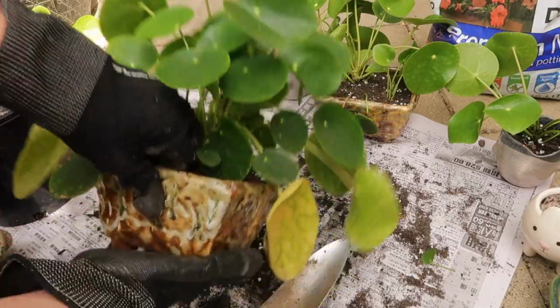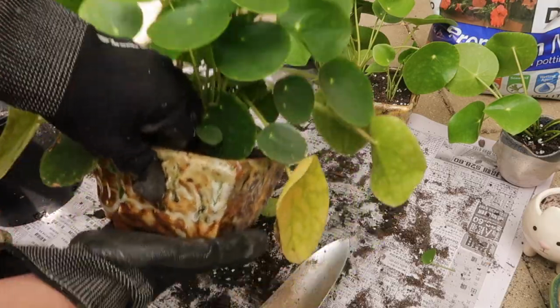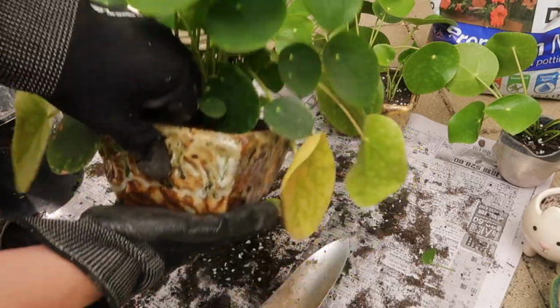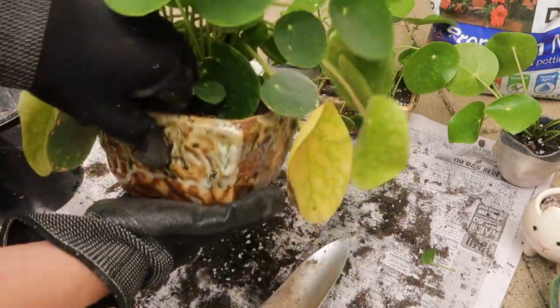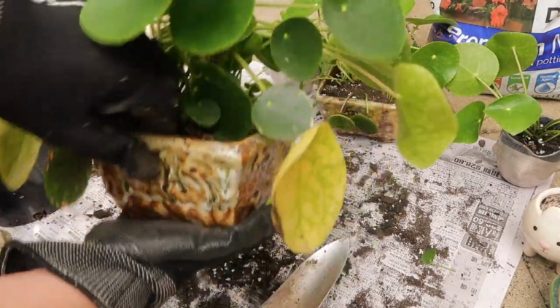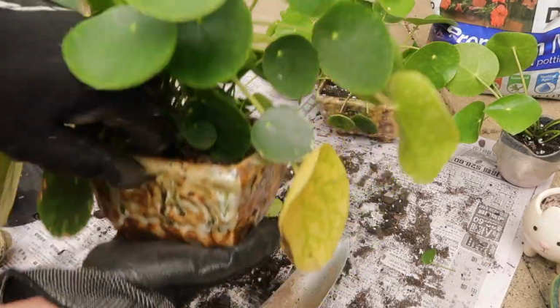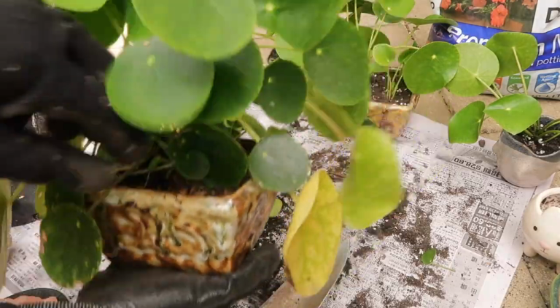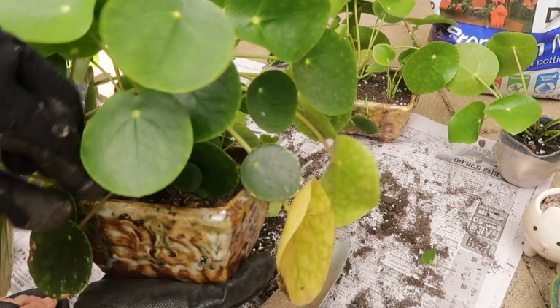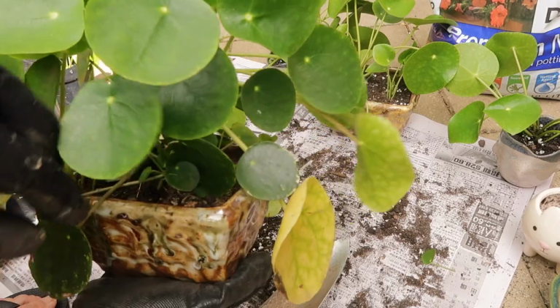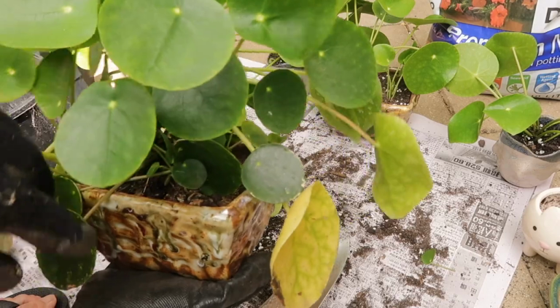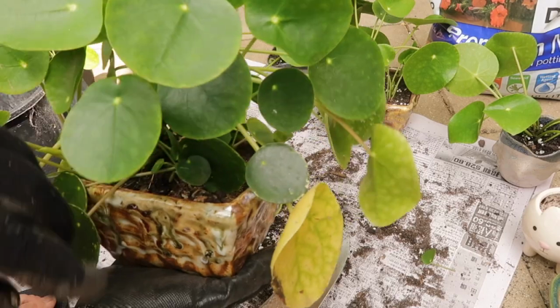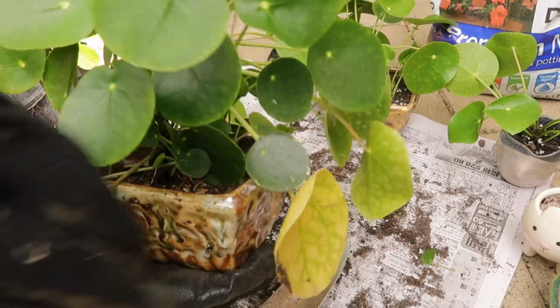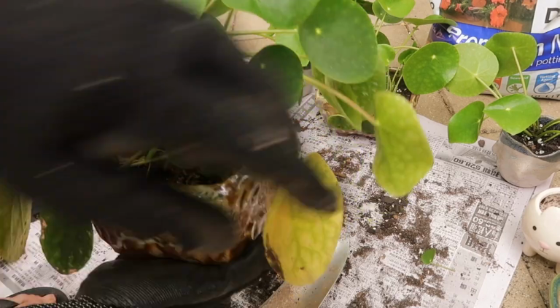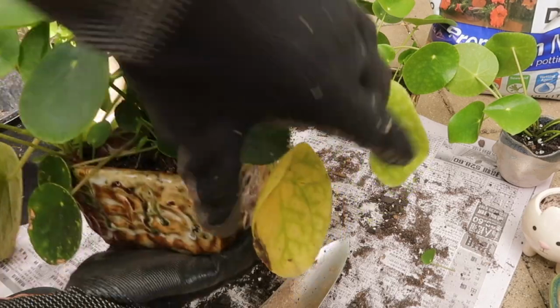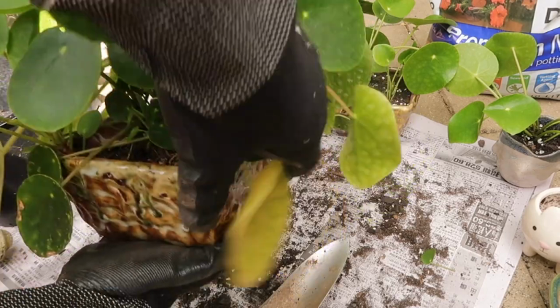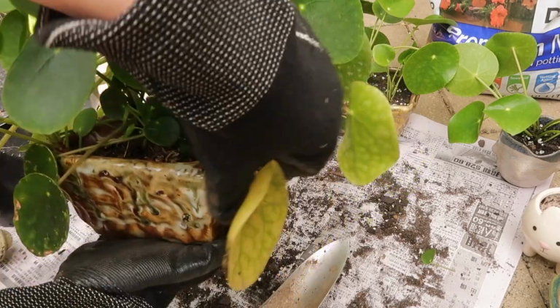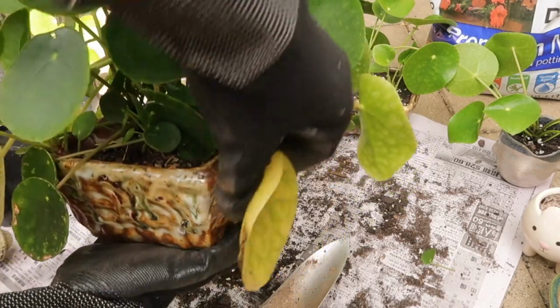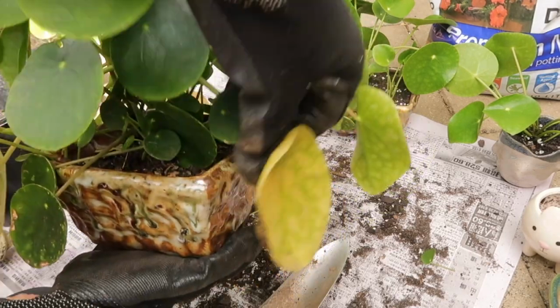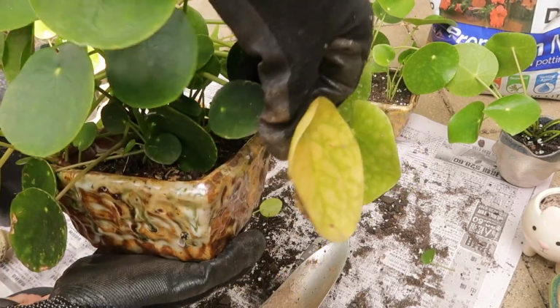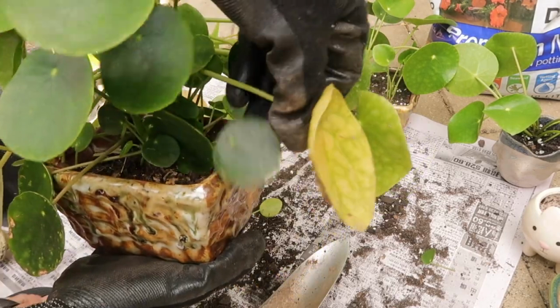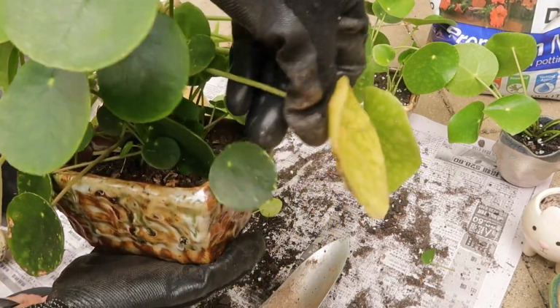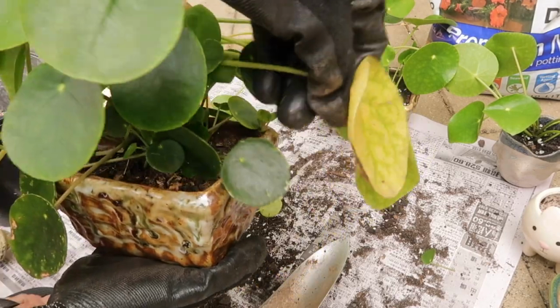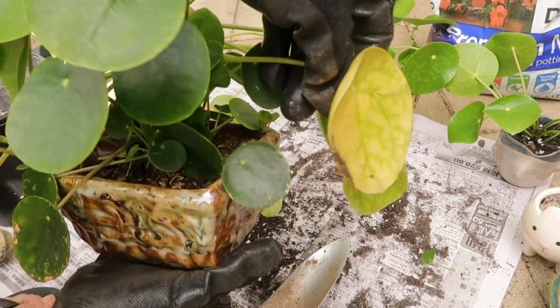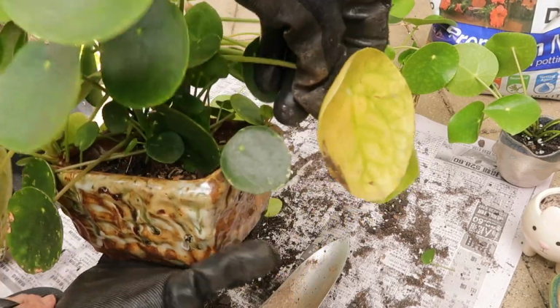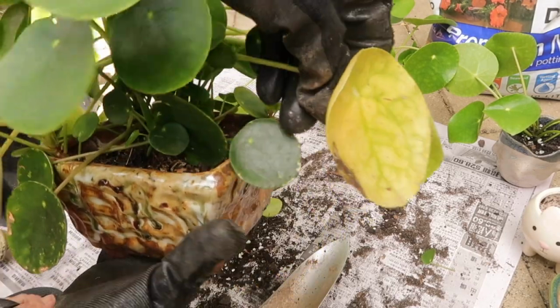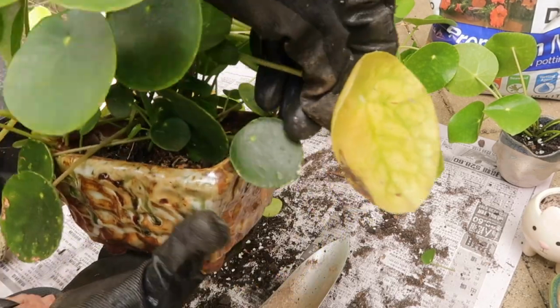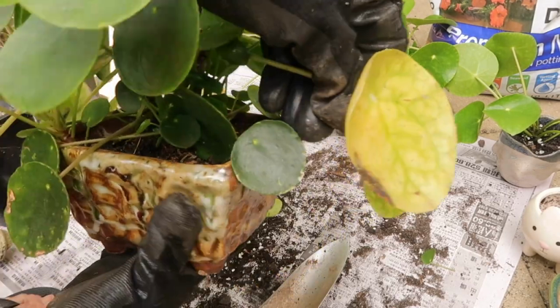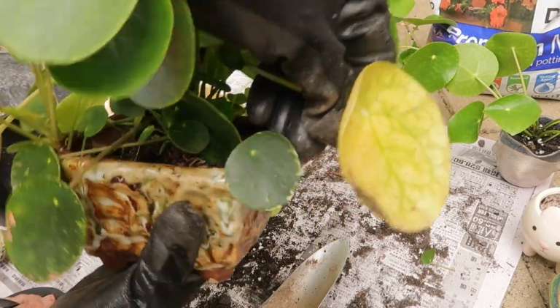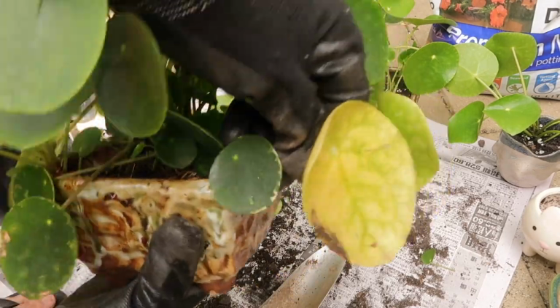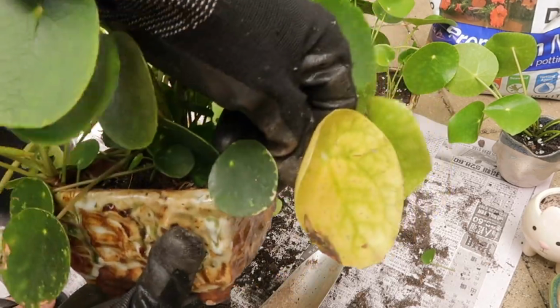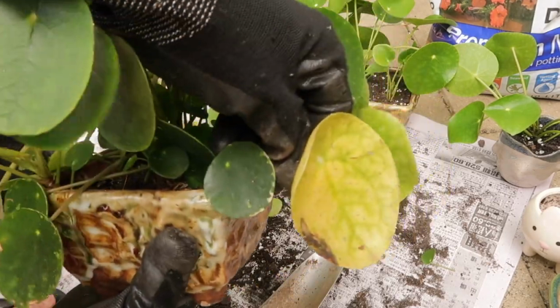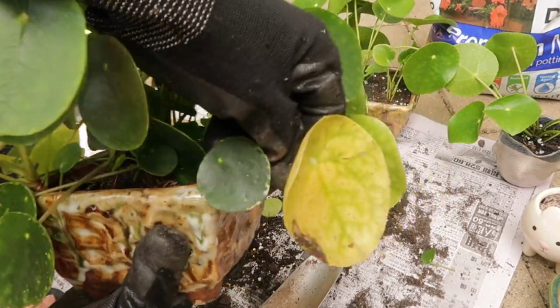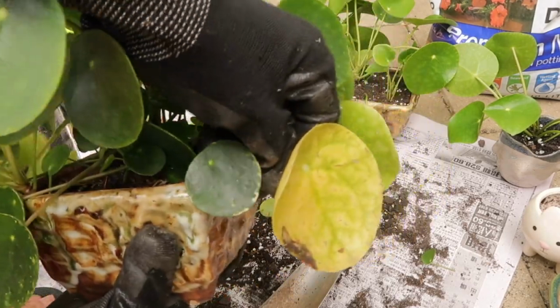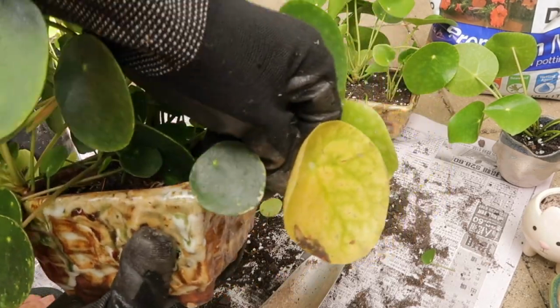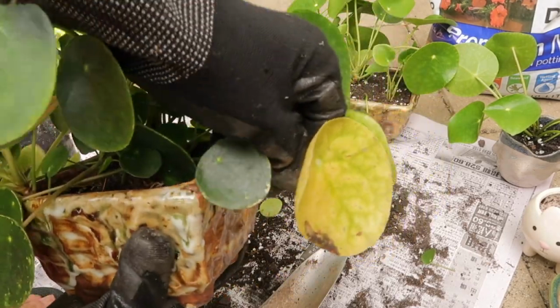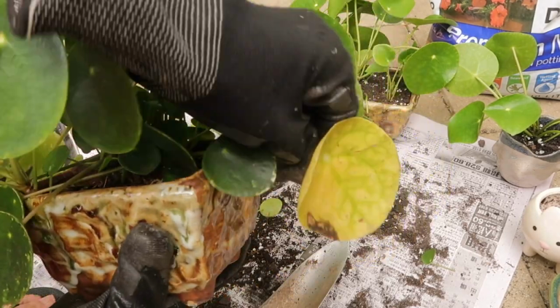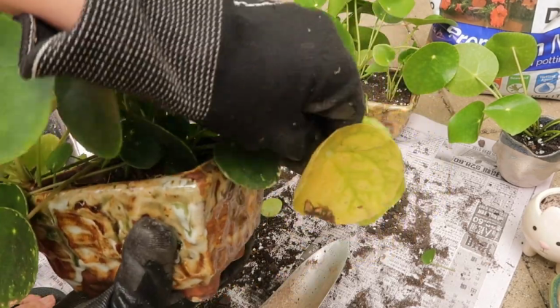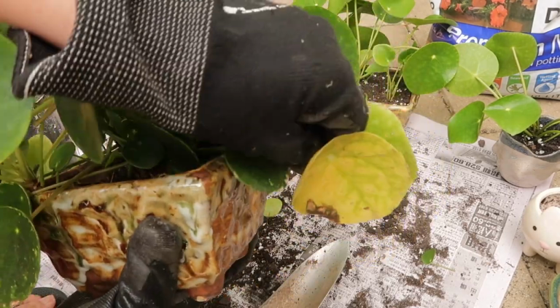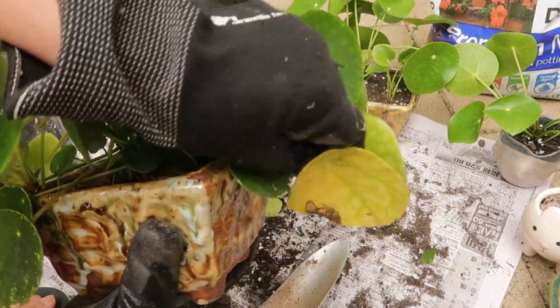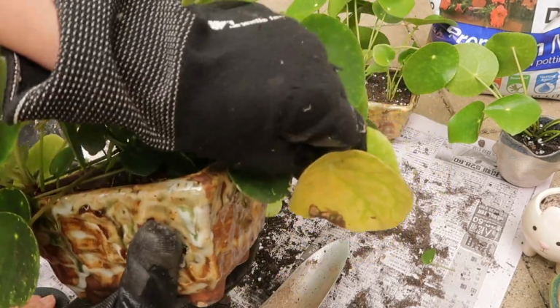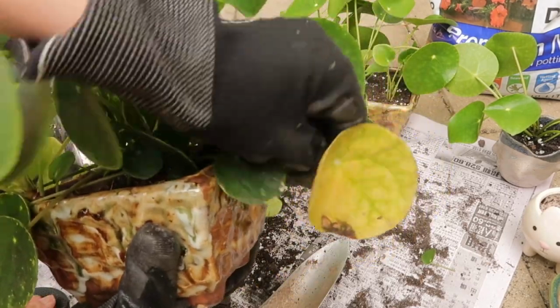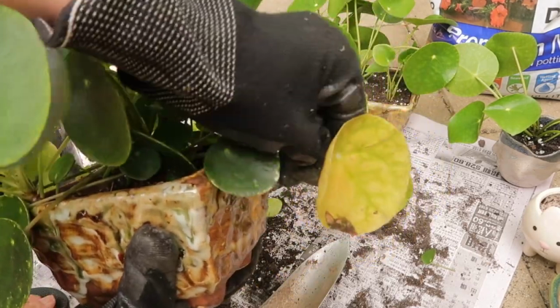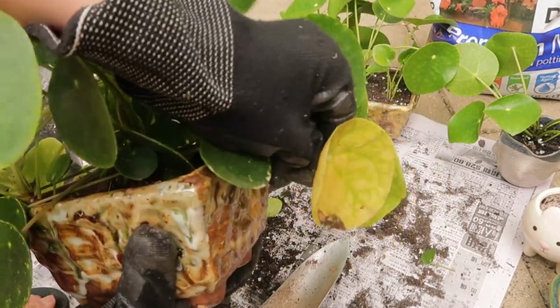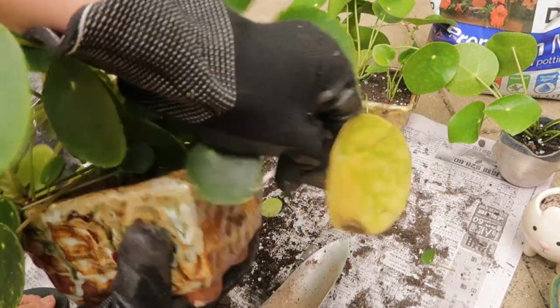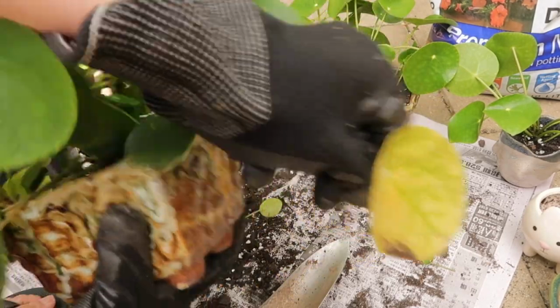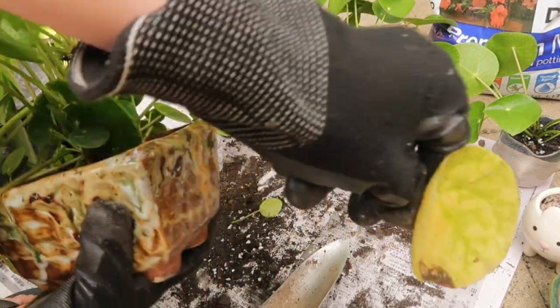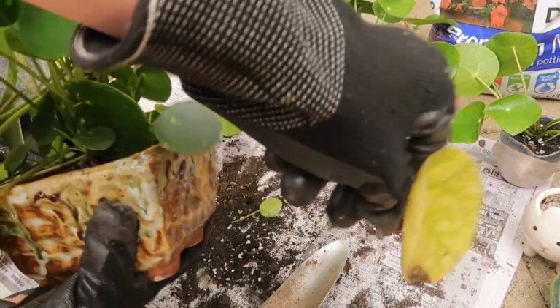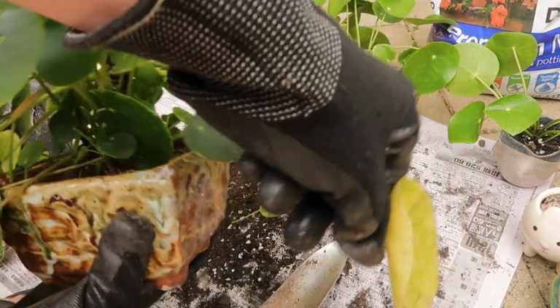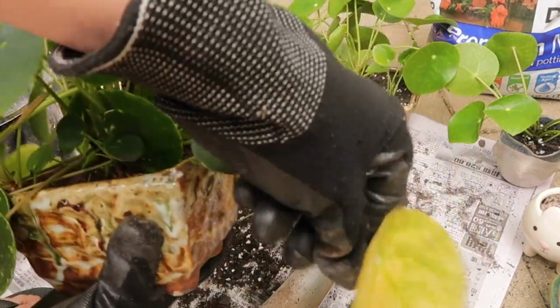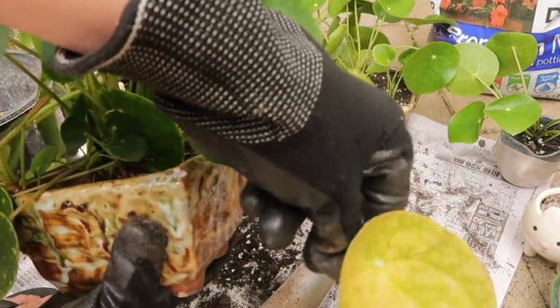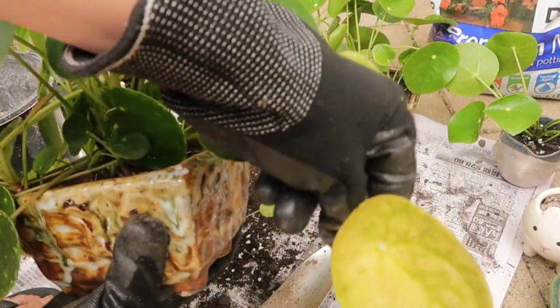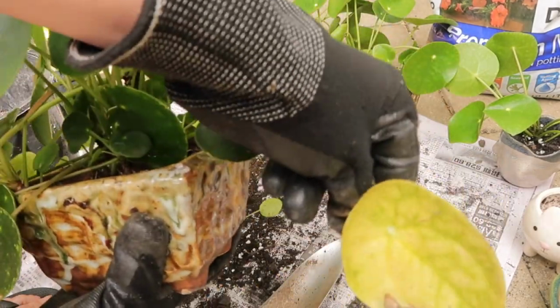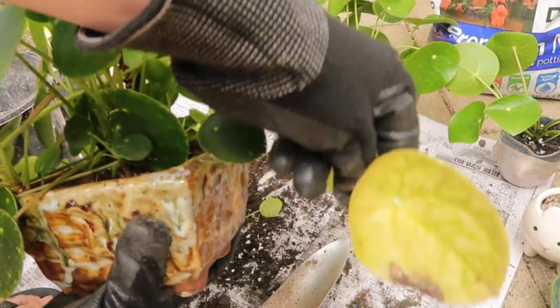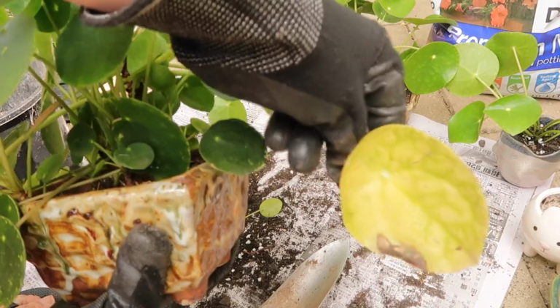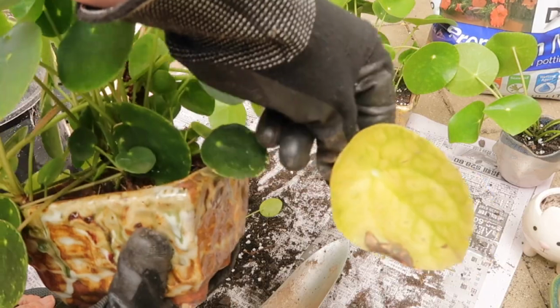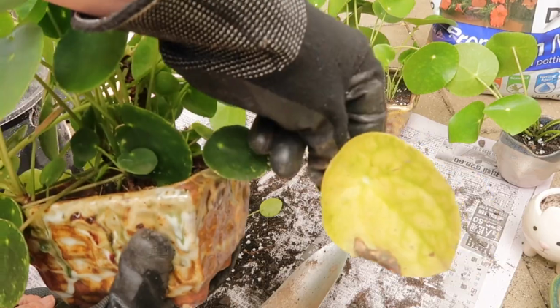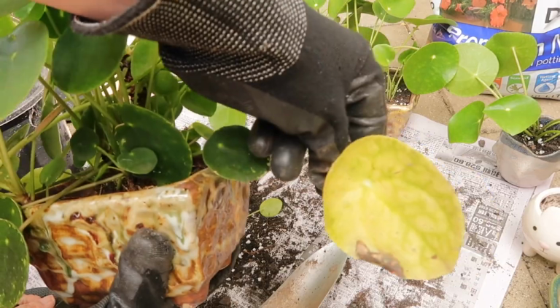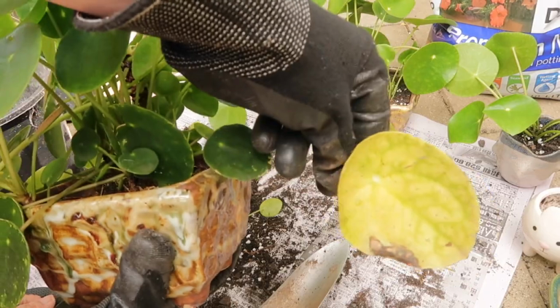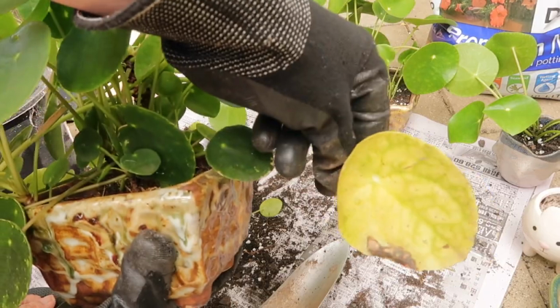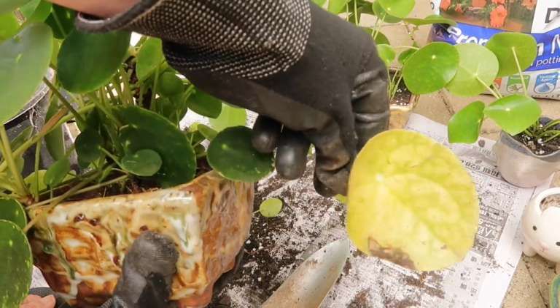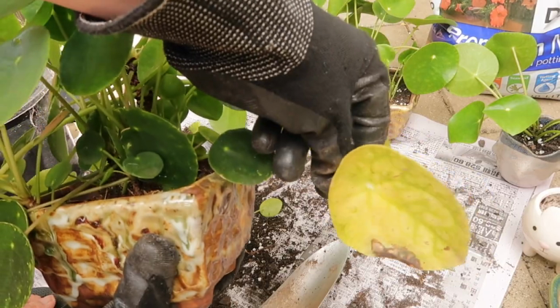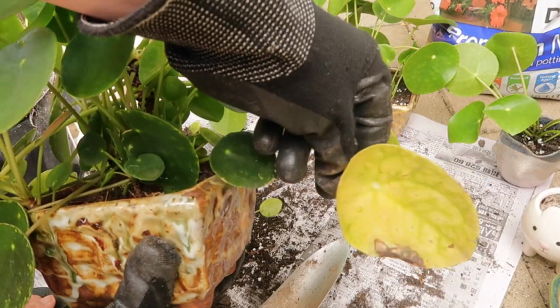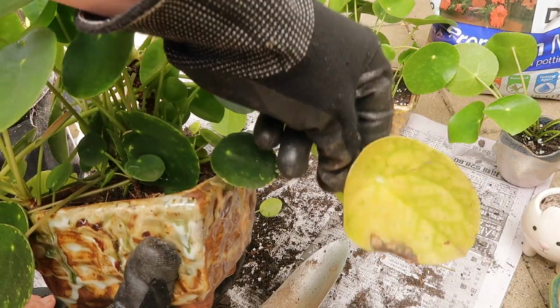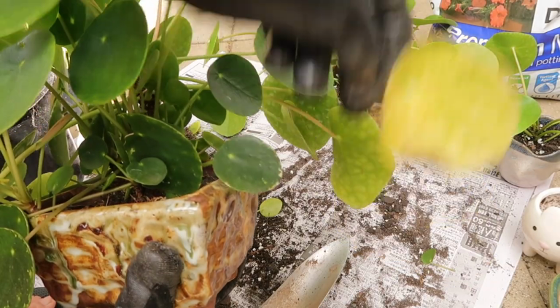Before repotting, I like to trim off the older leaves — the ones that have gone yellow.